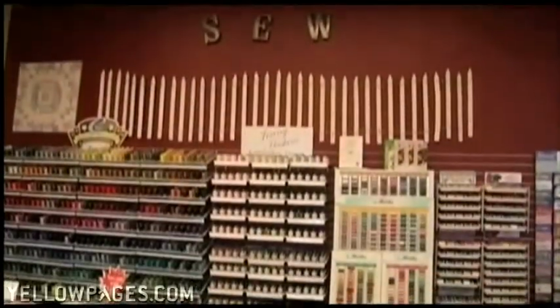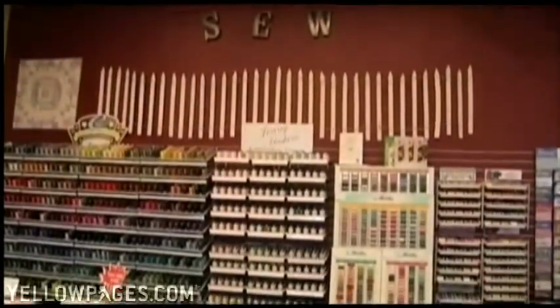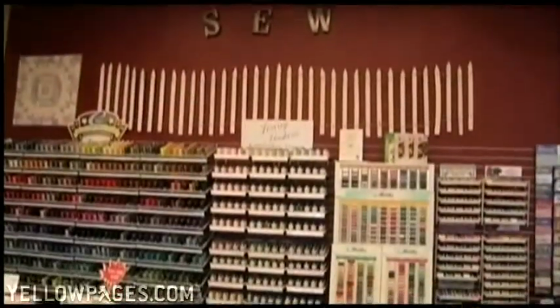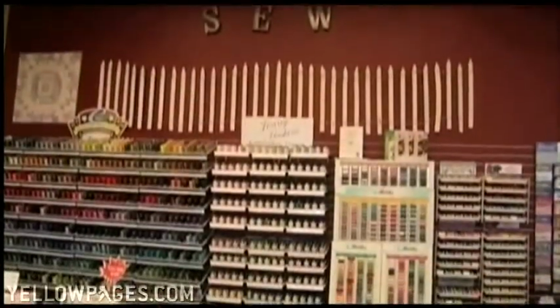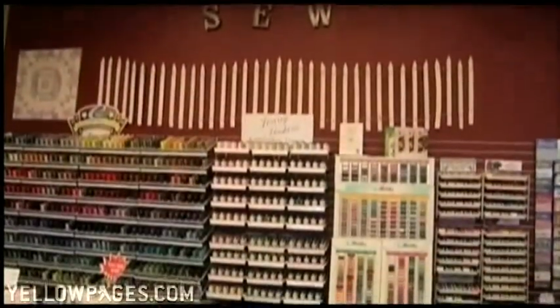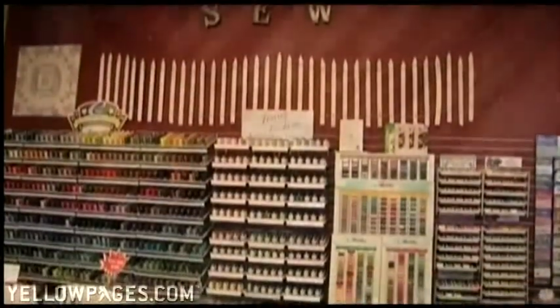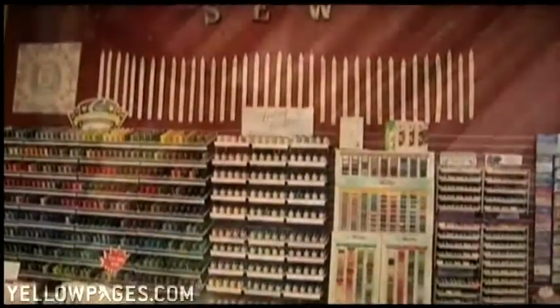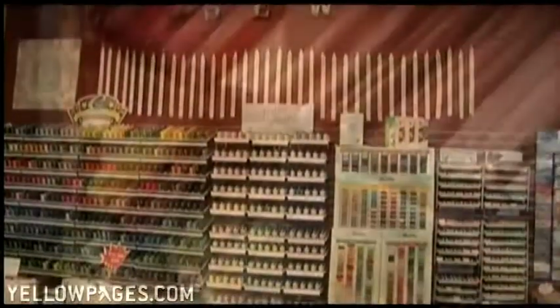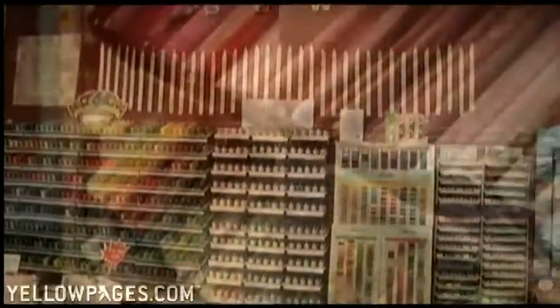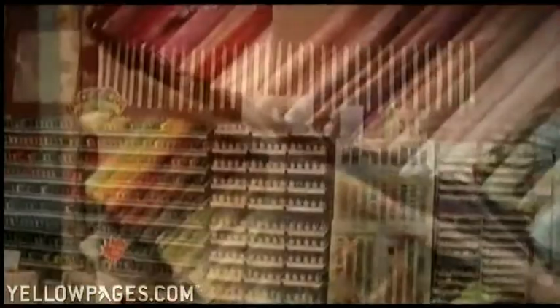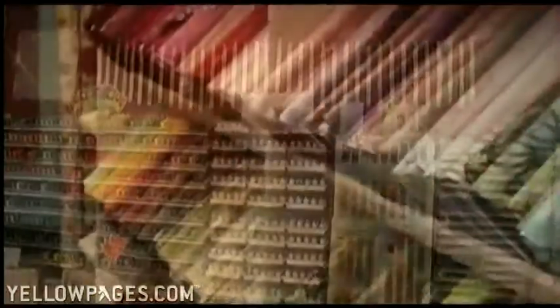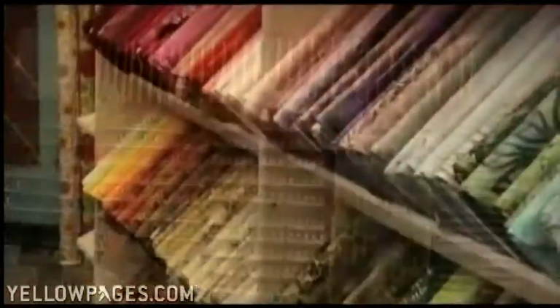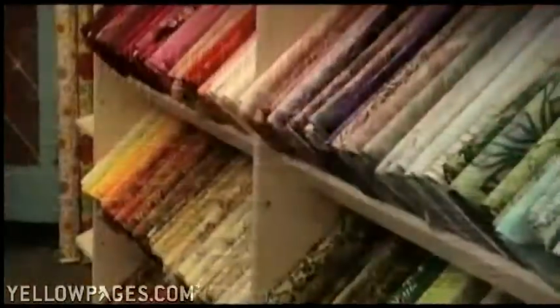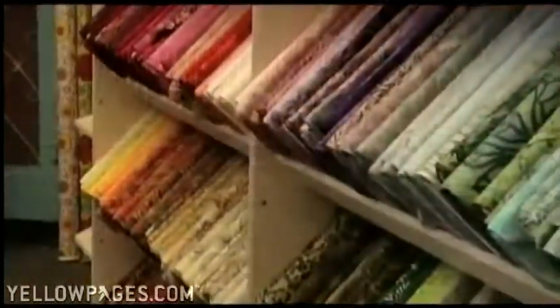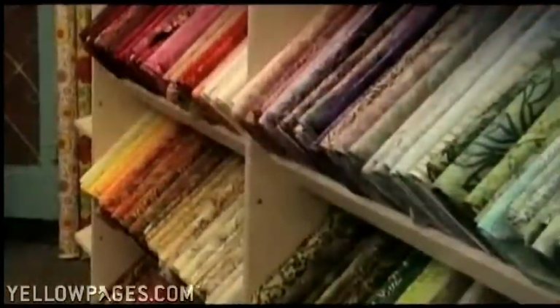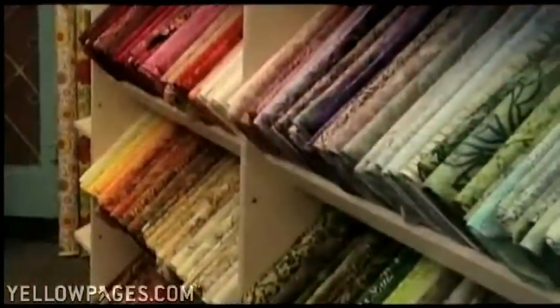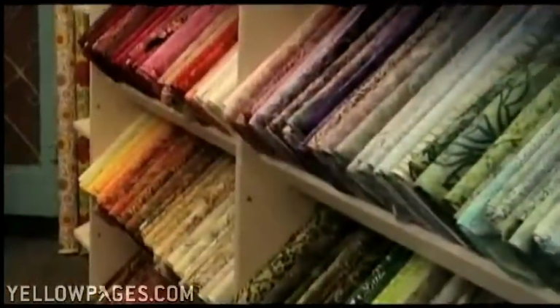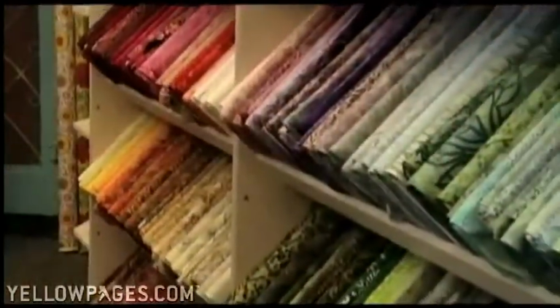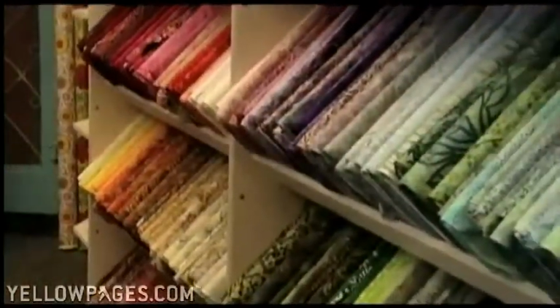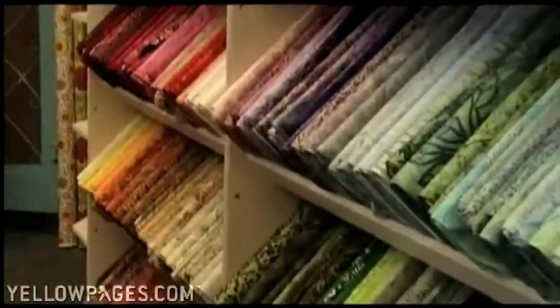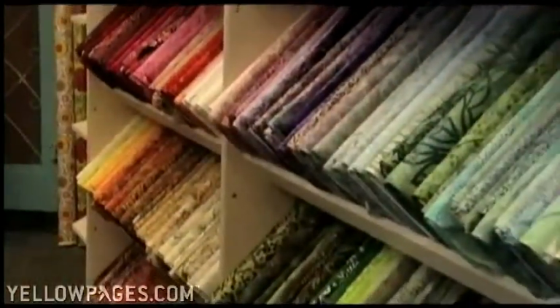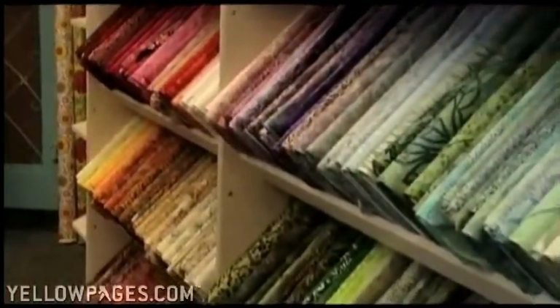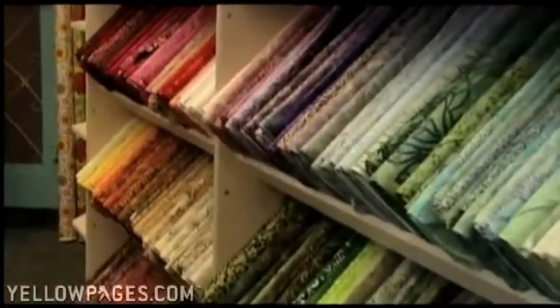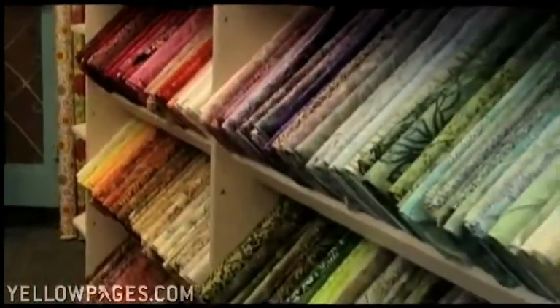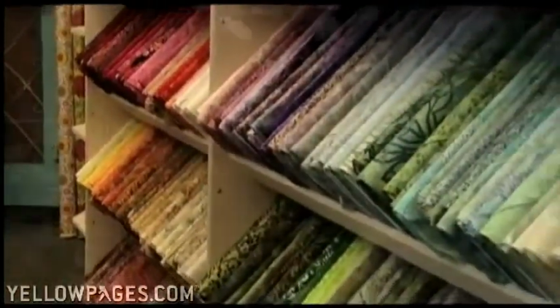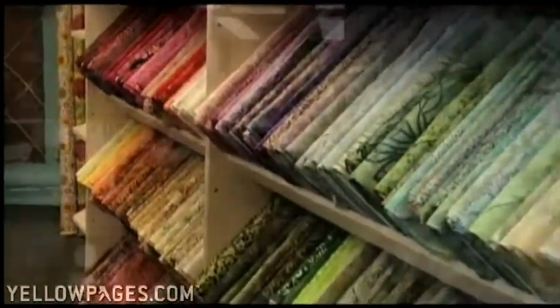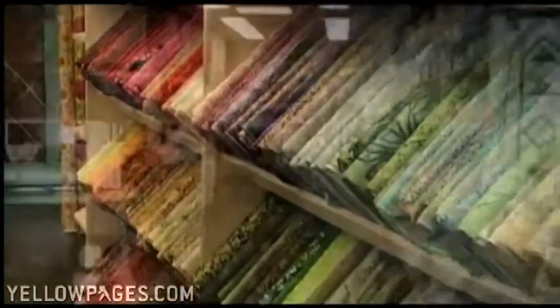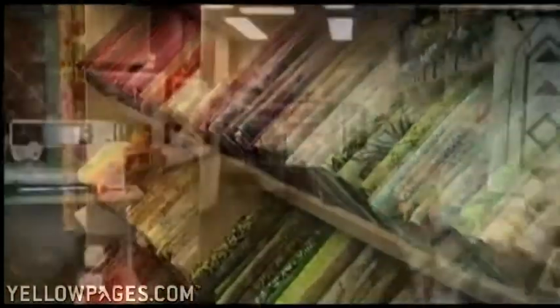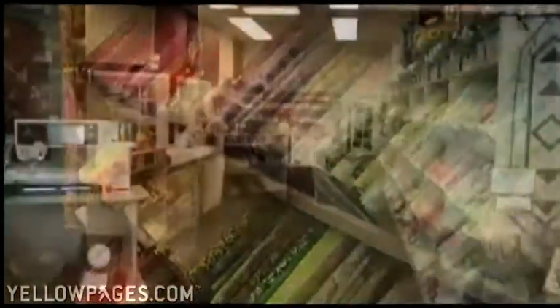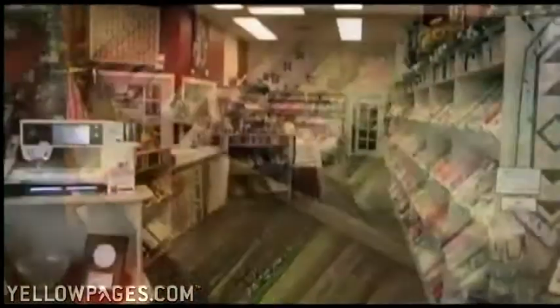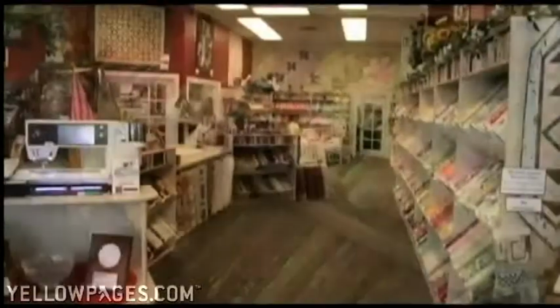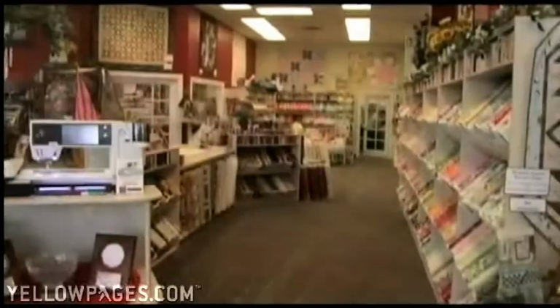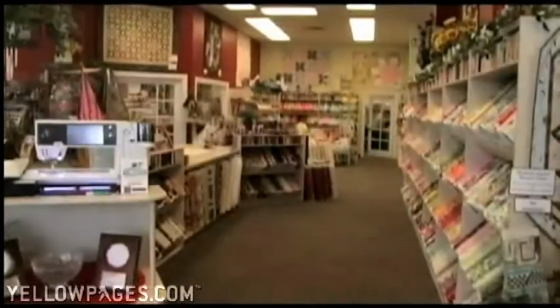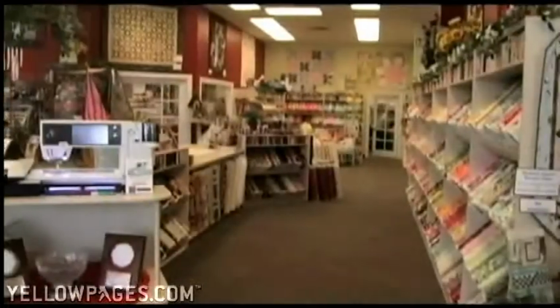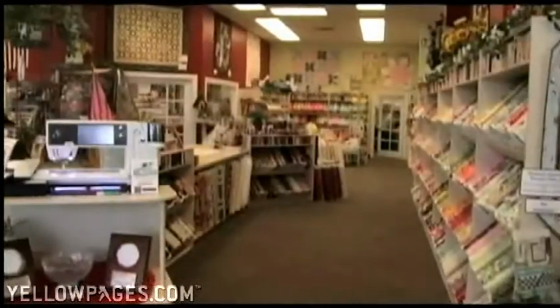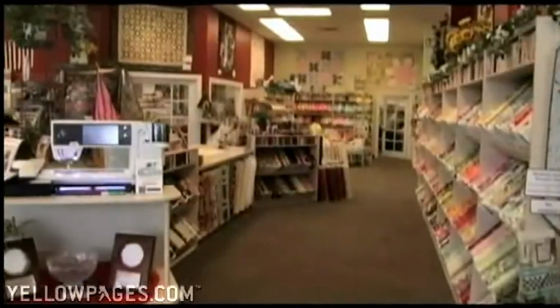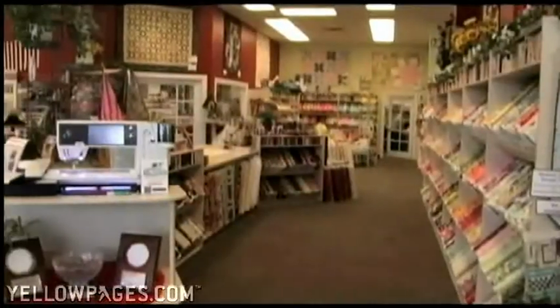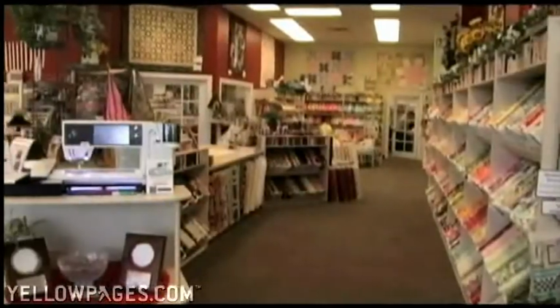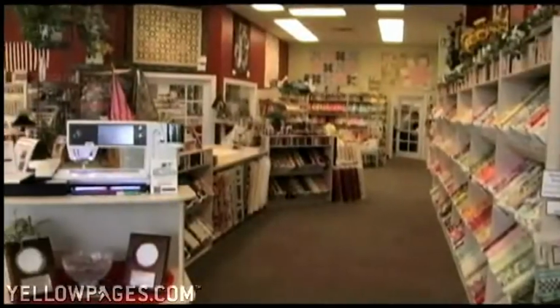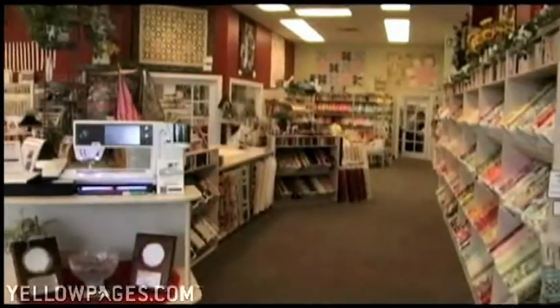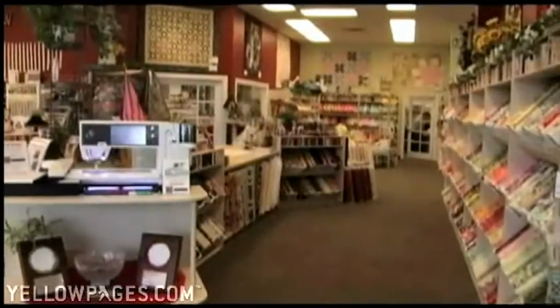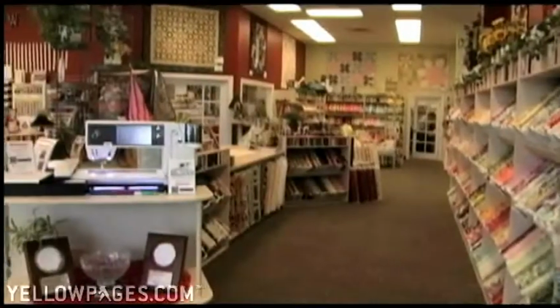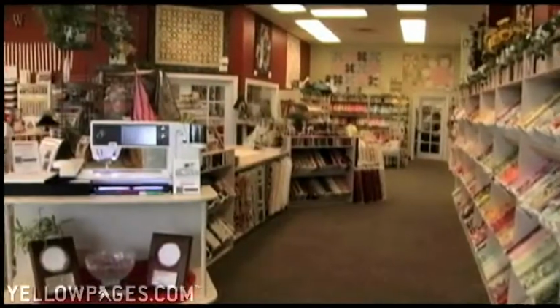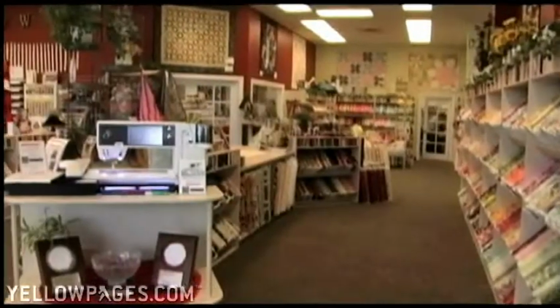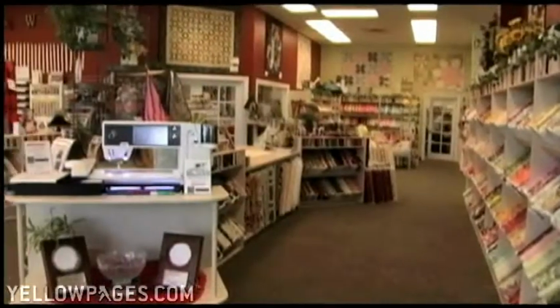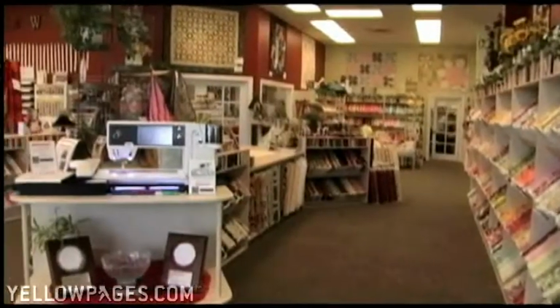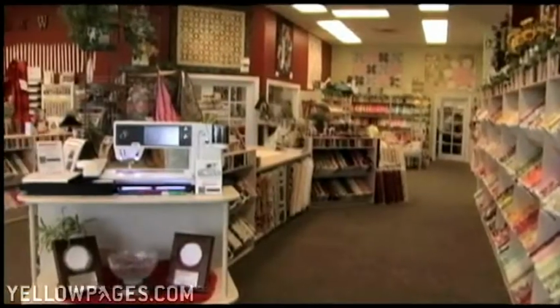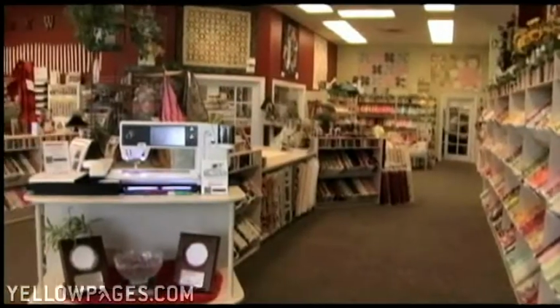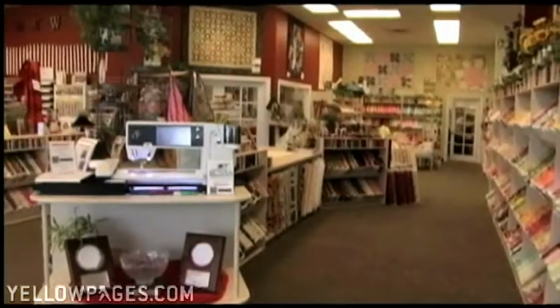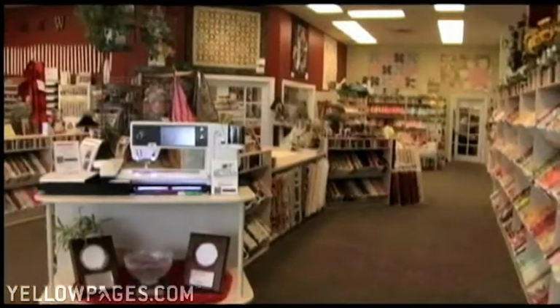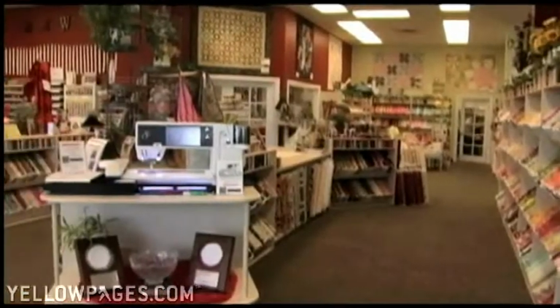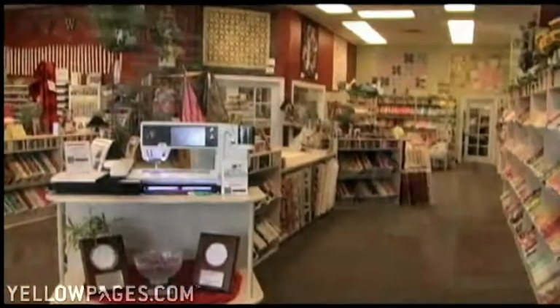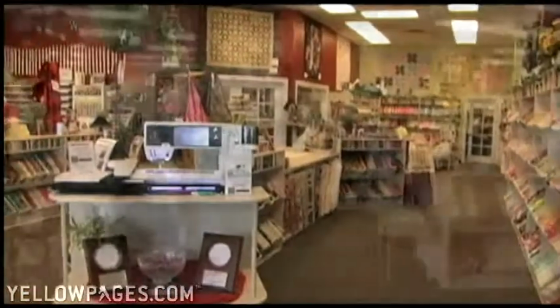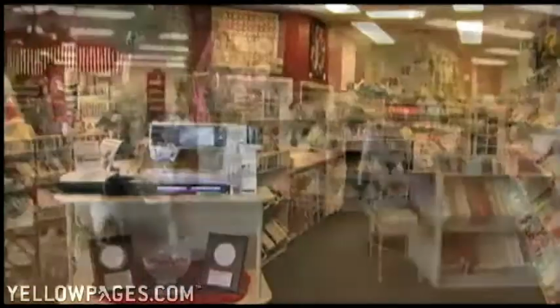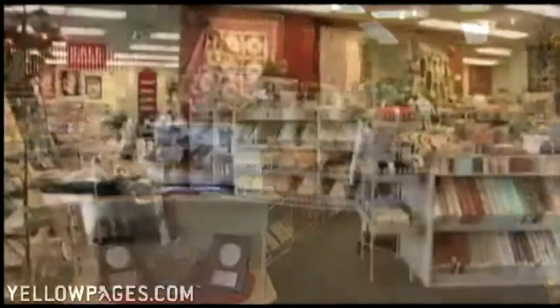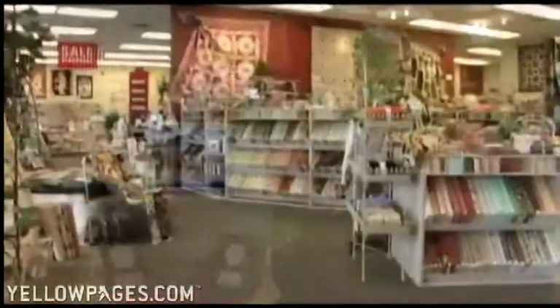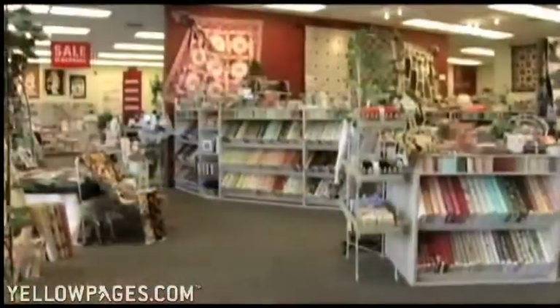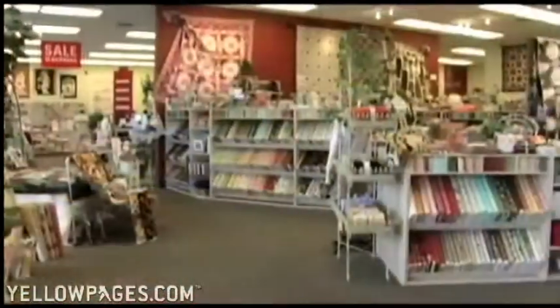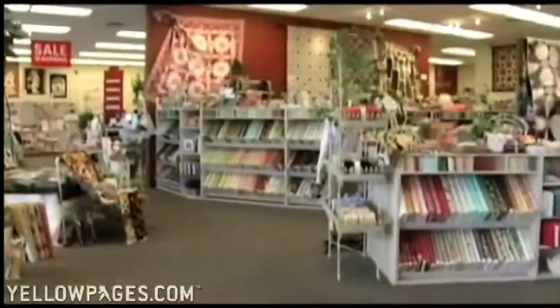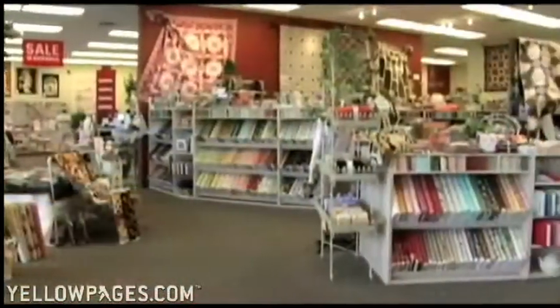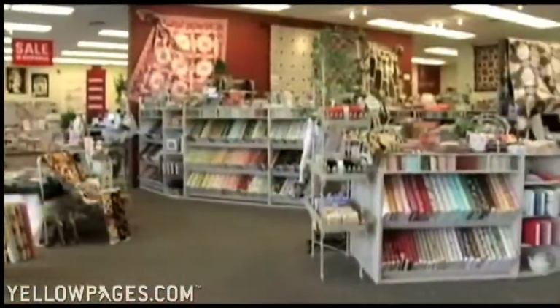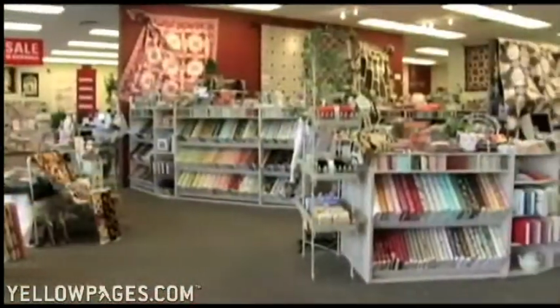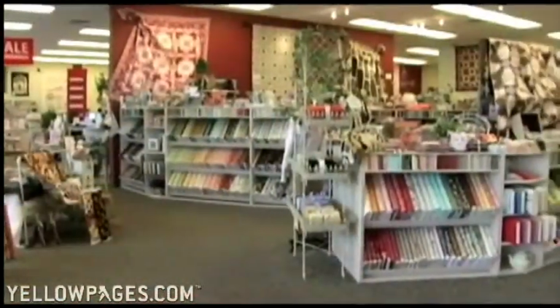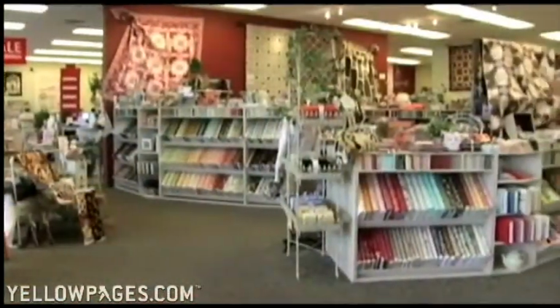We have over 5,000 bolts of gorgeous fabrics — cottons, batiks, flannels, and thousands of contemporary designer prints.